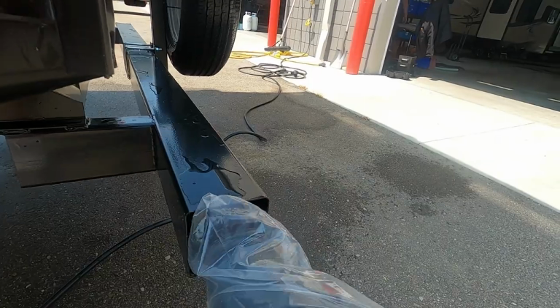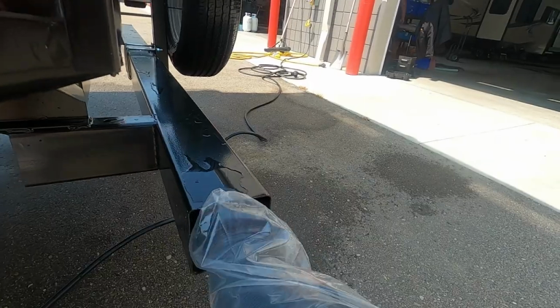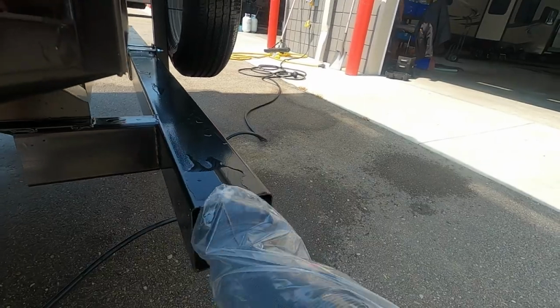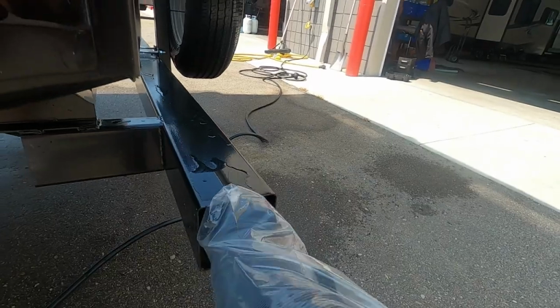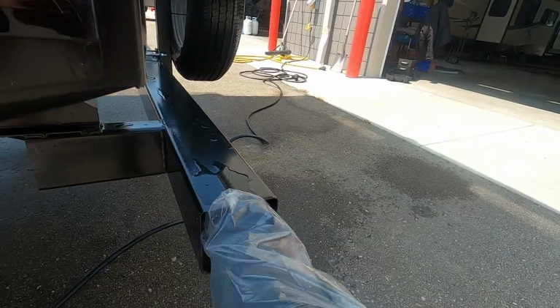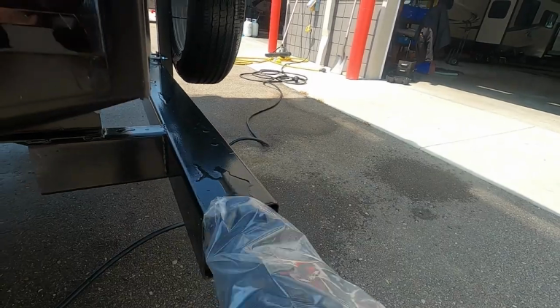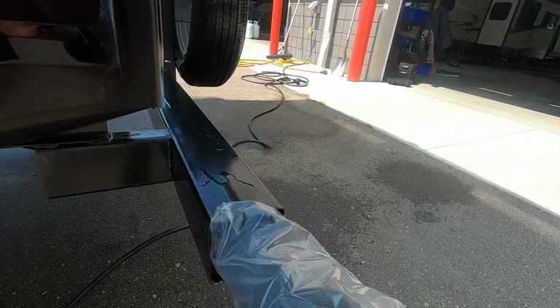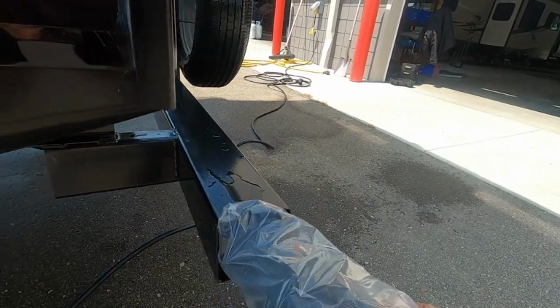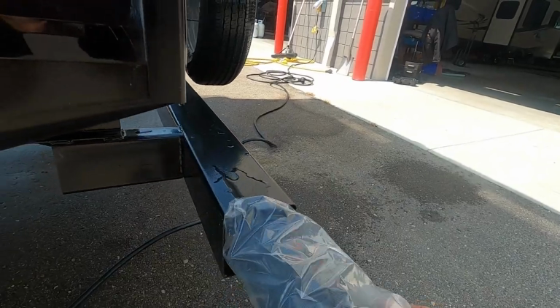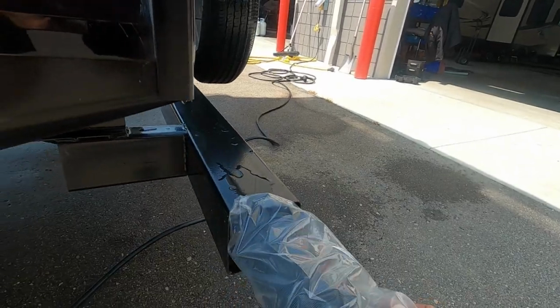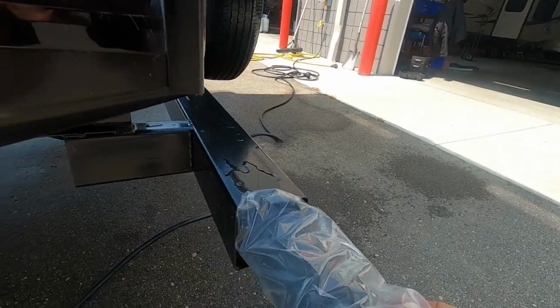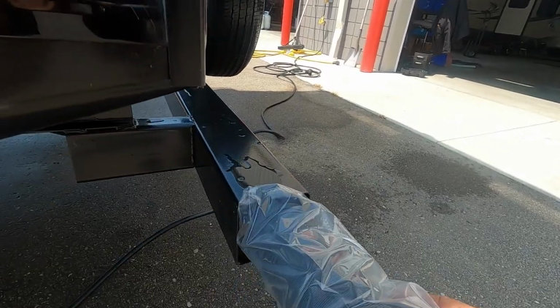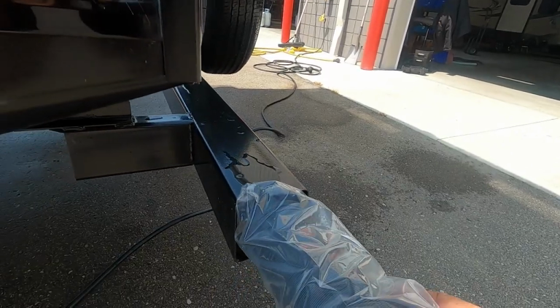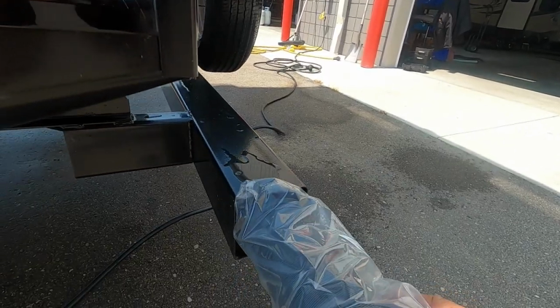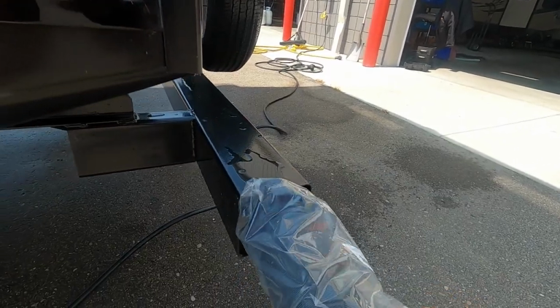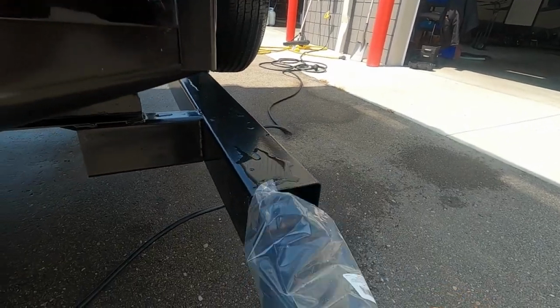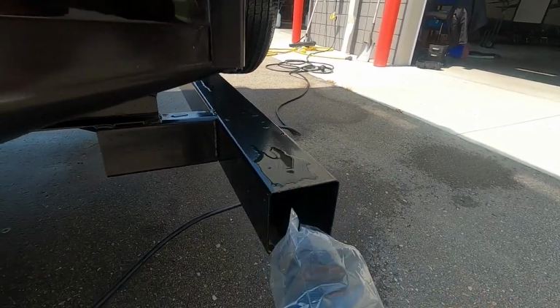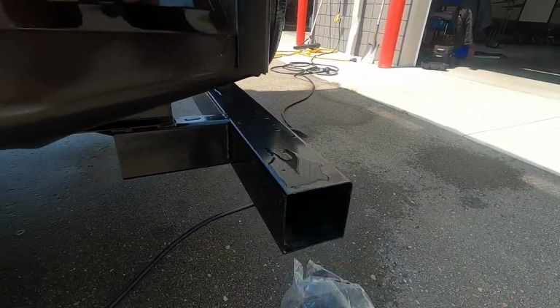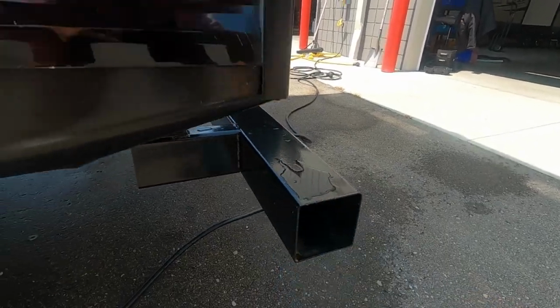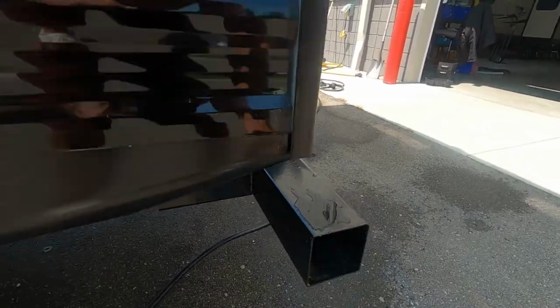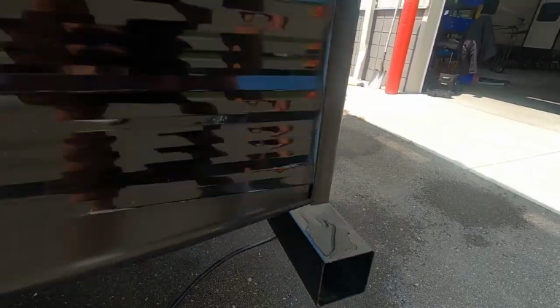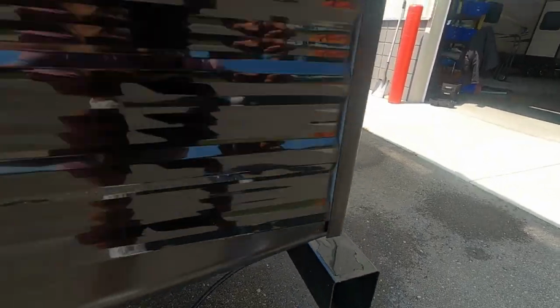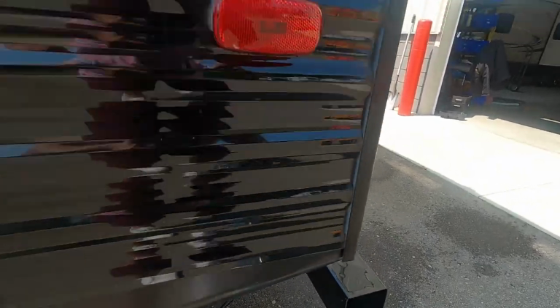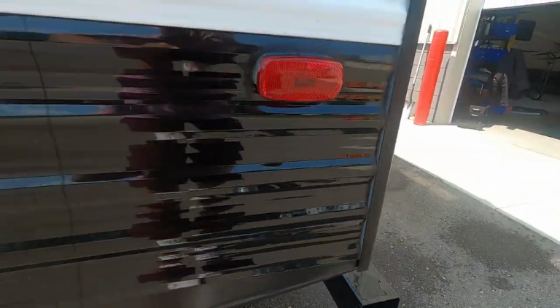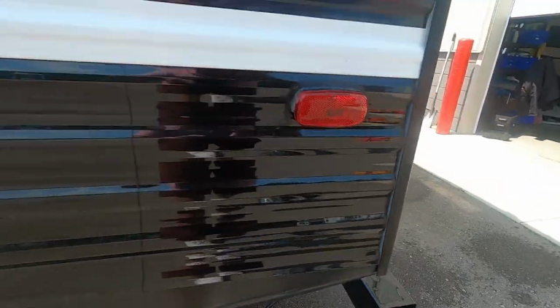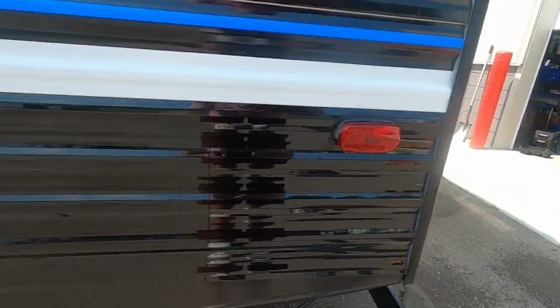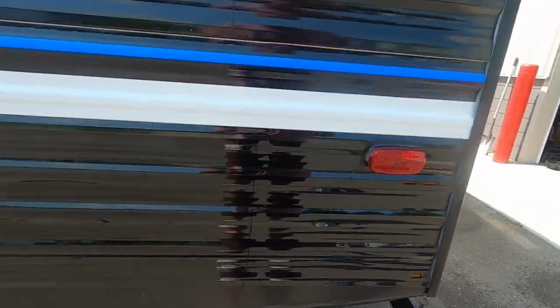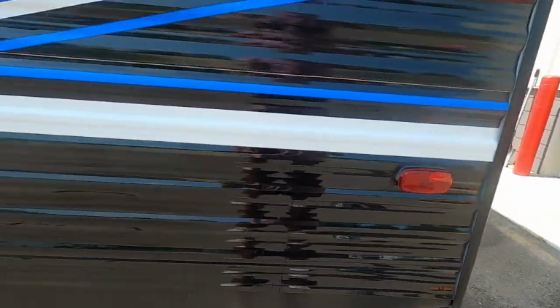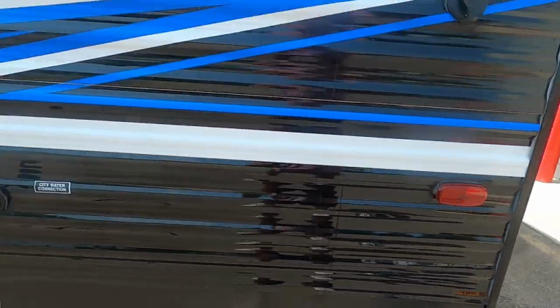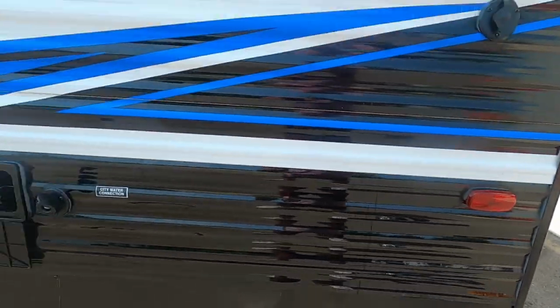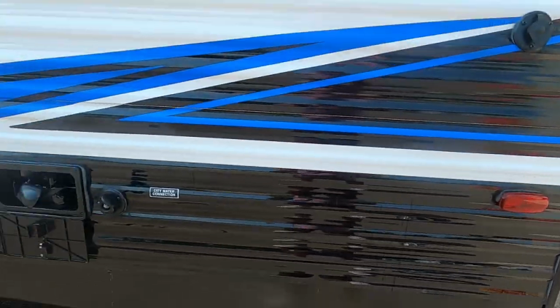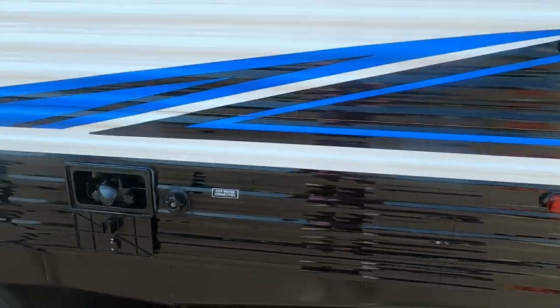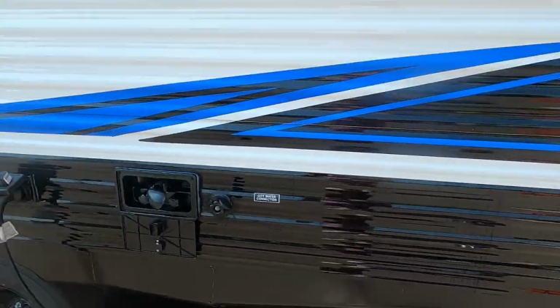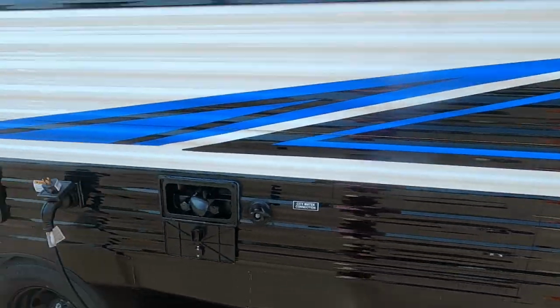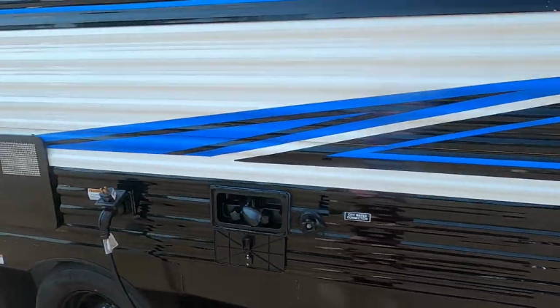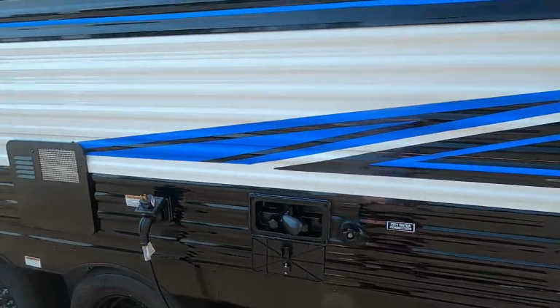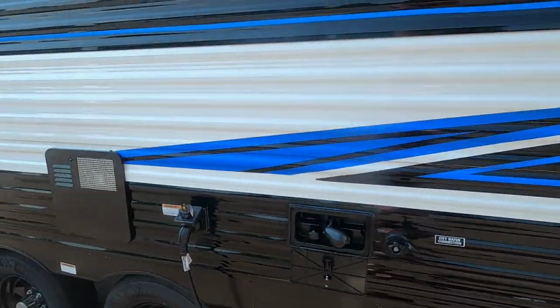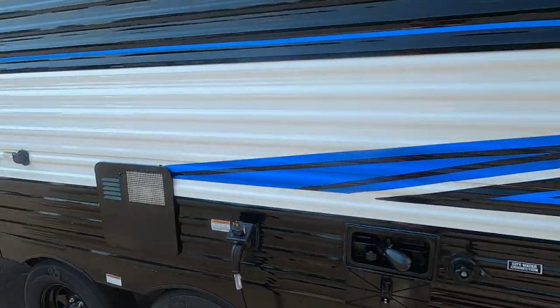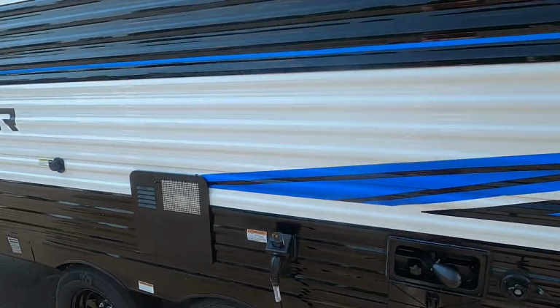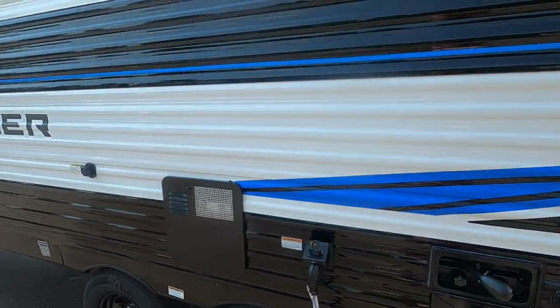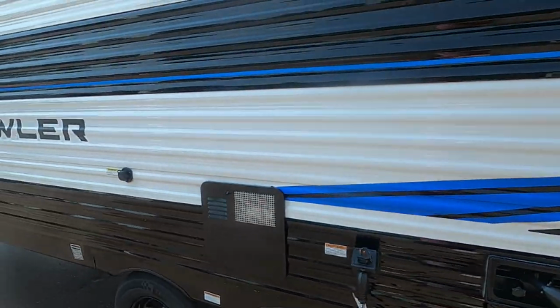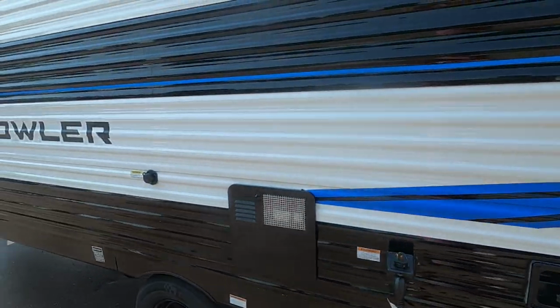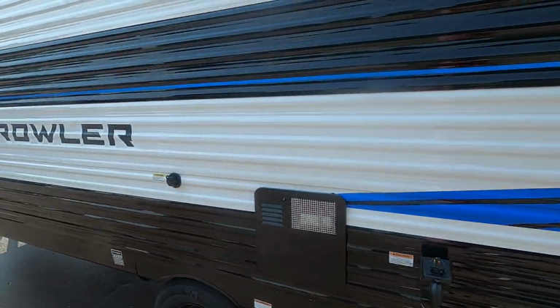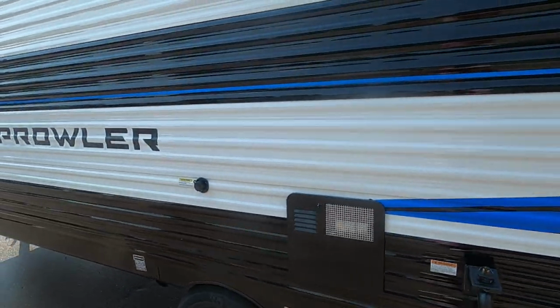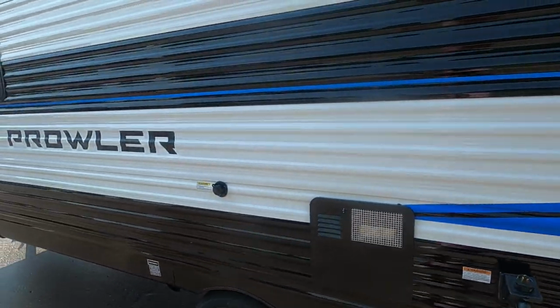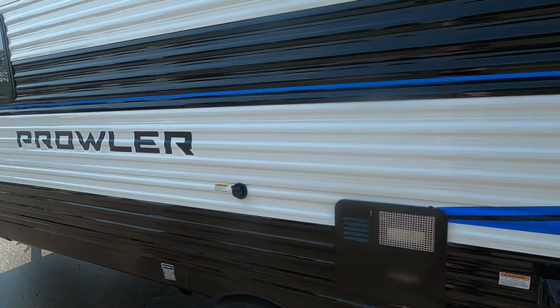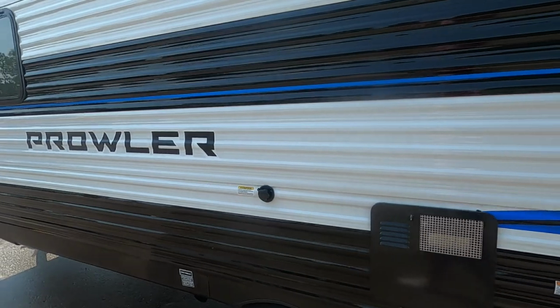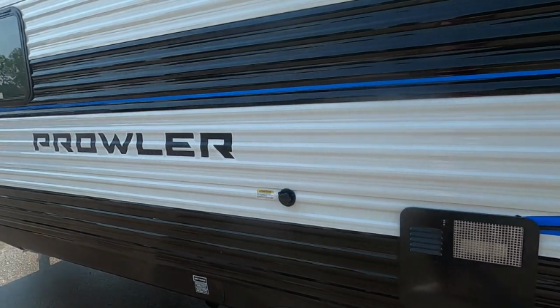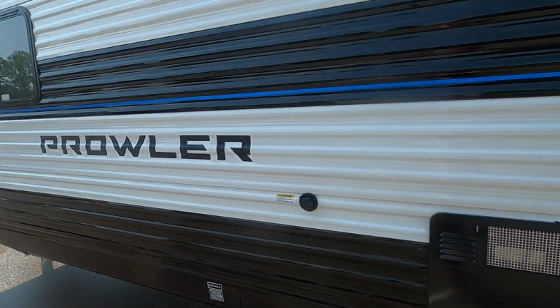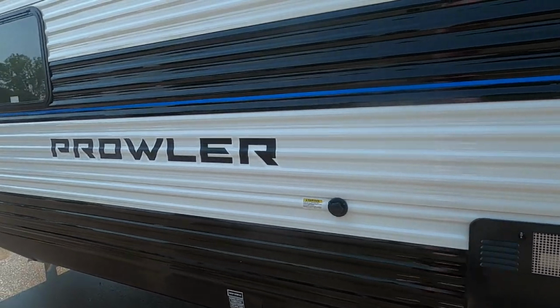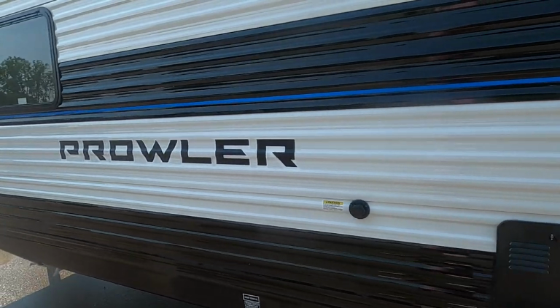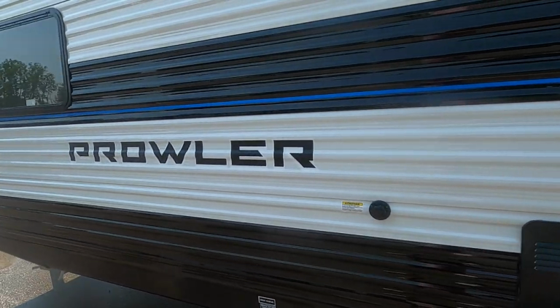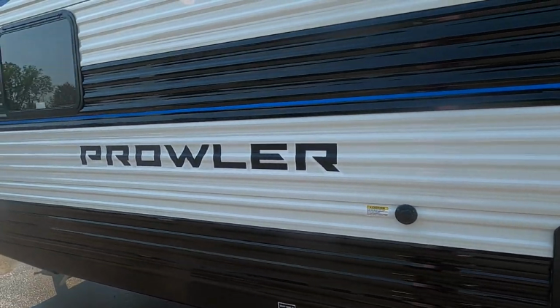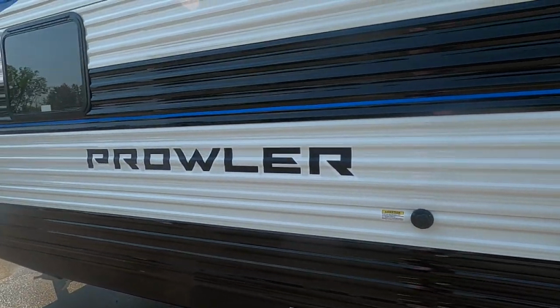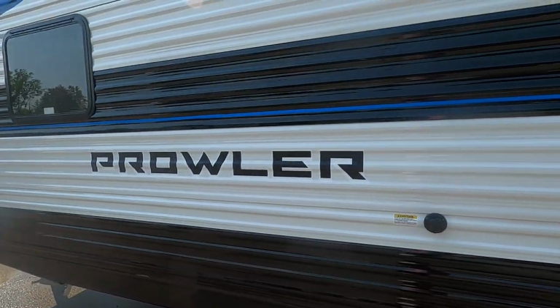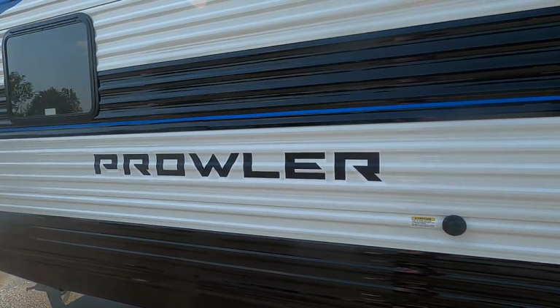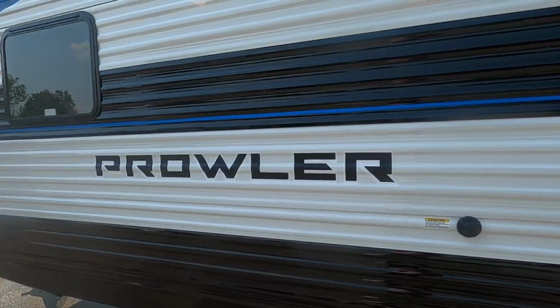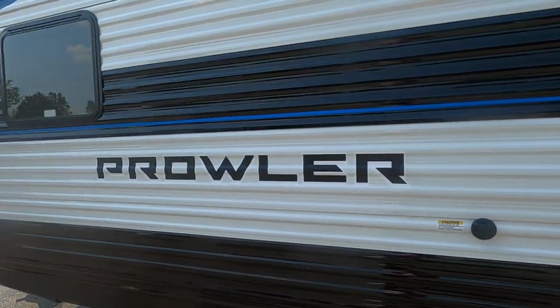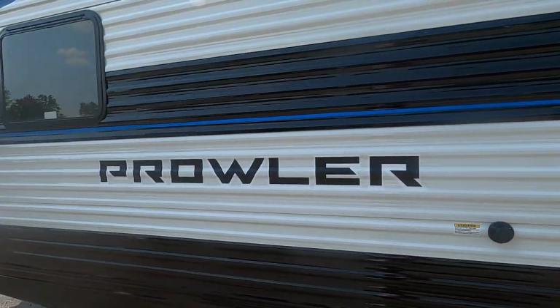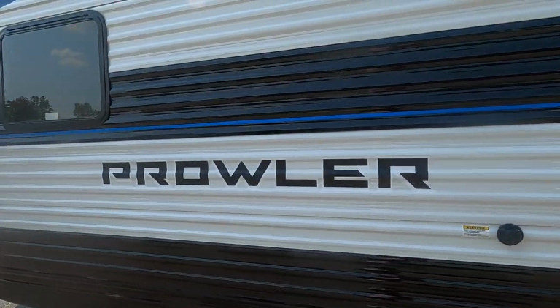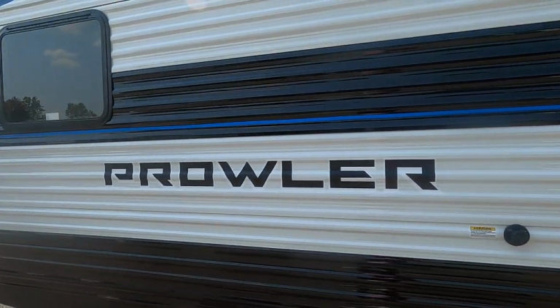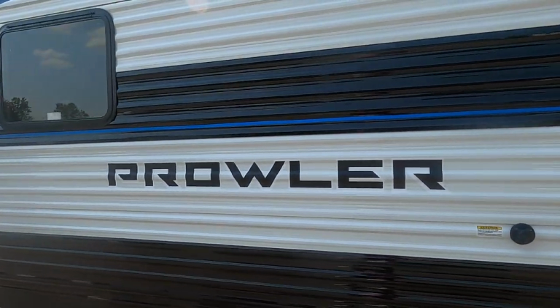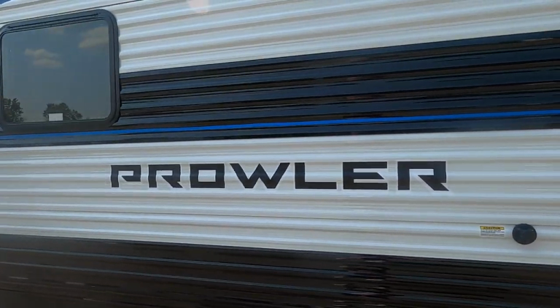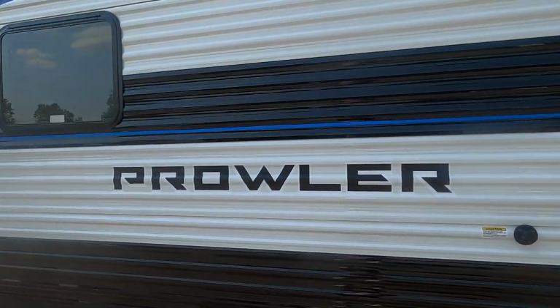Again, thank you so much for your purchase. Hope you enjoy this Prowler for many years to come. Happy camping!